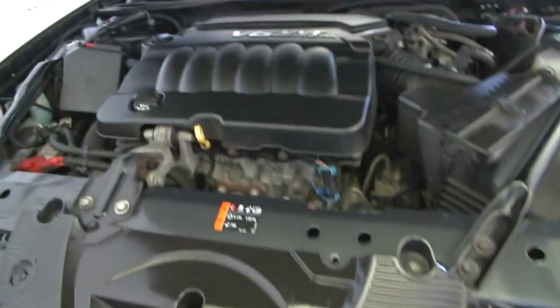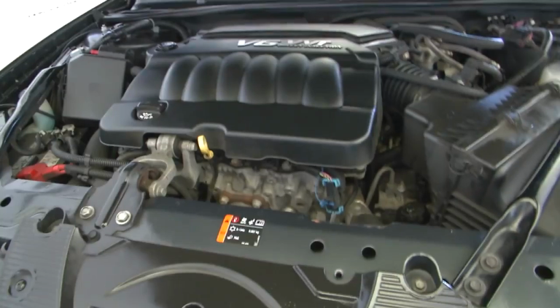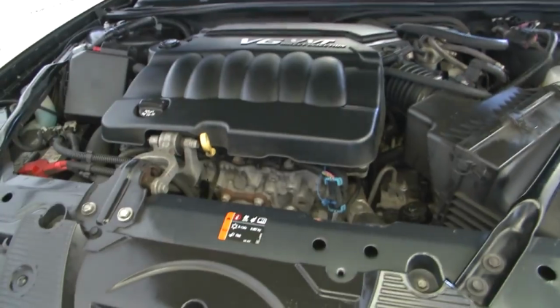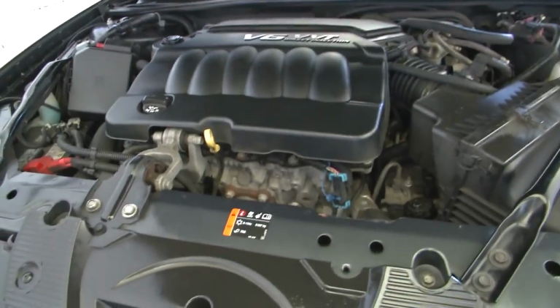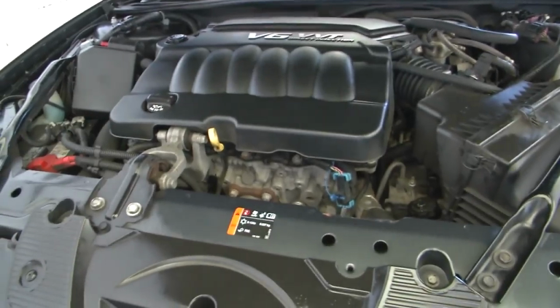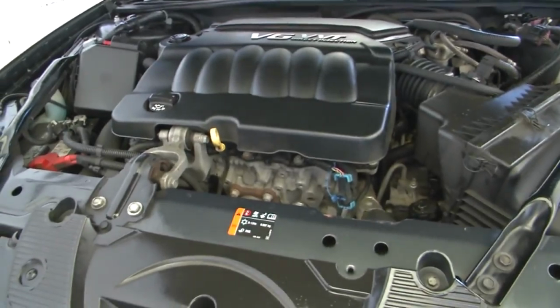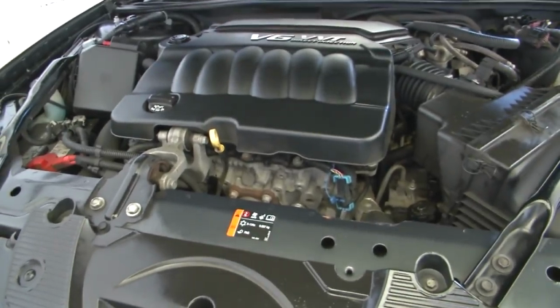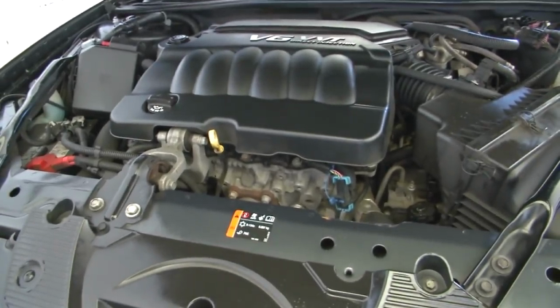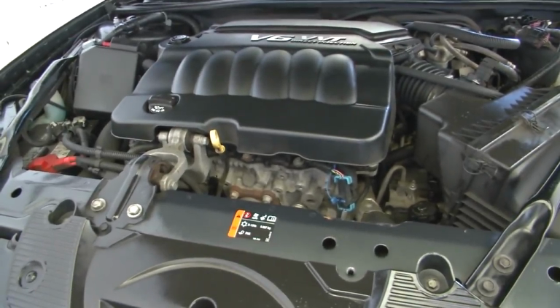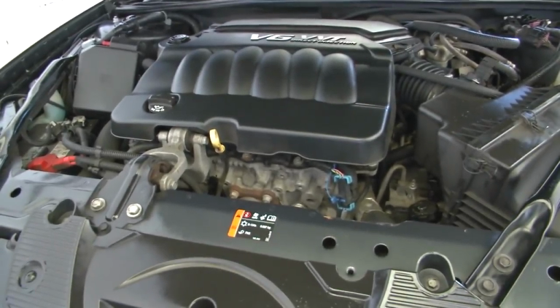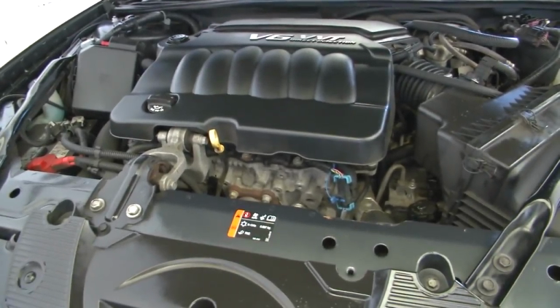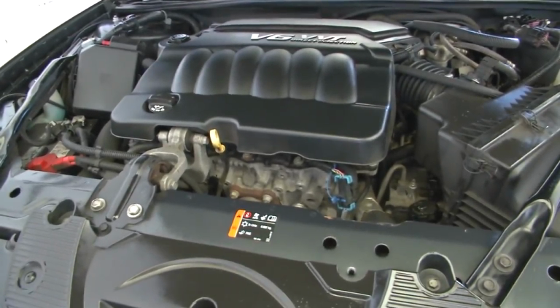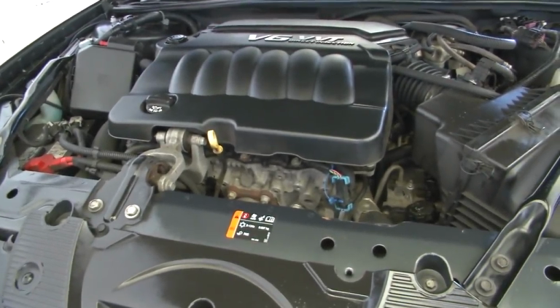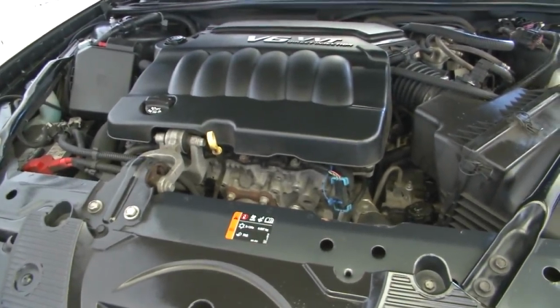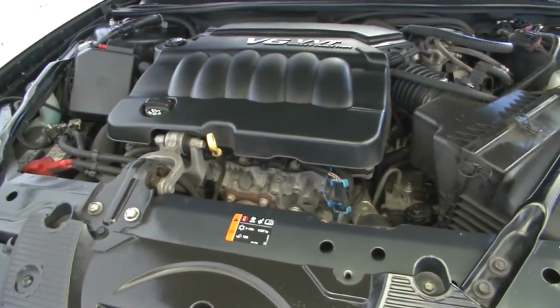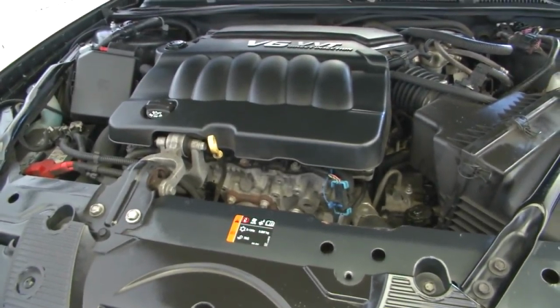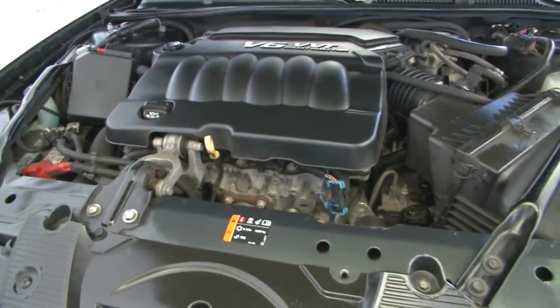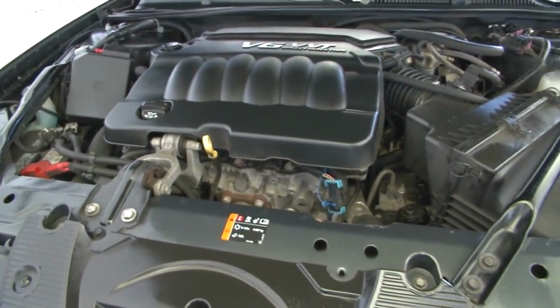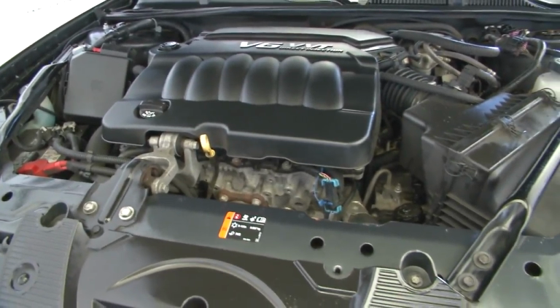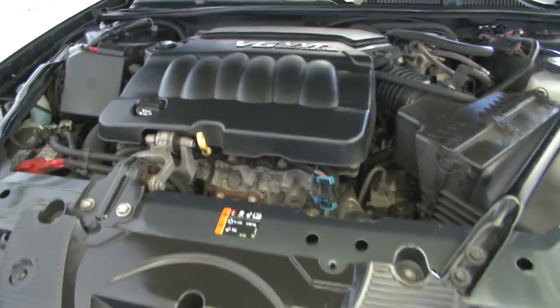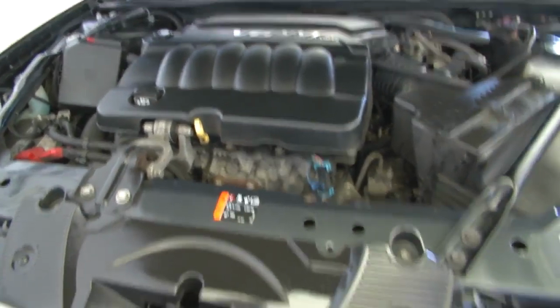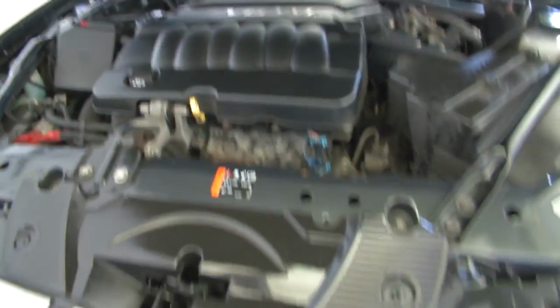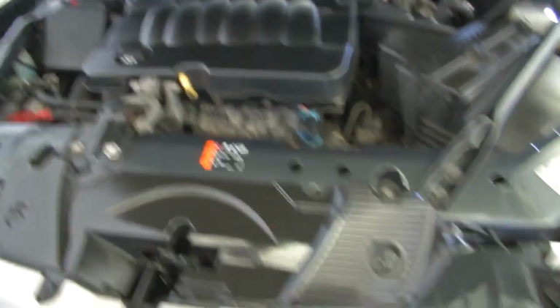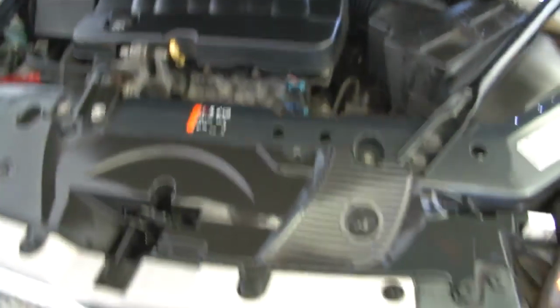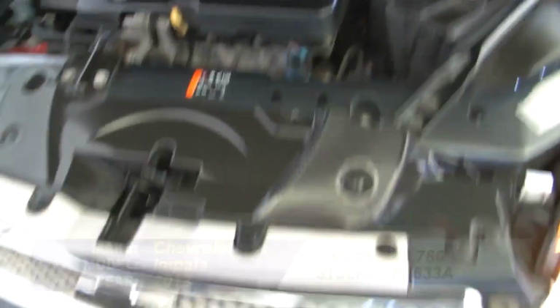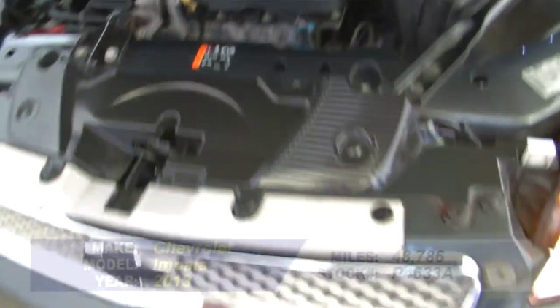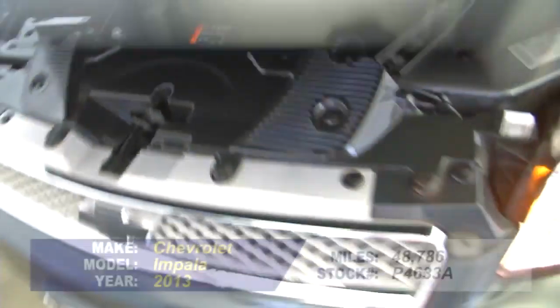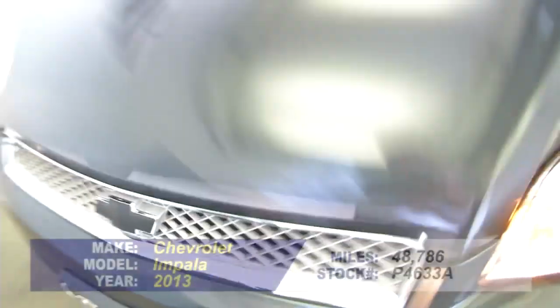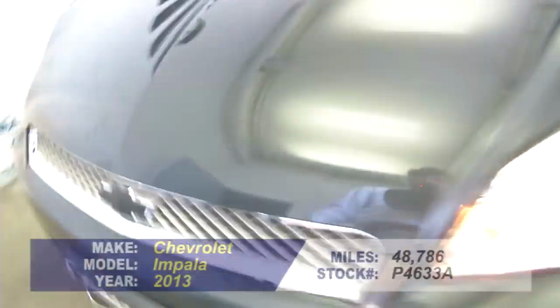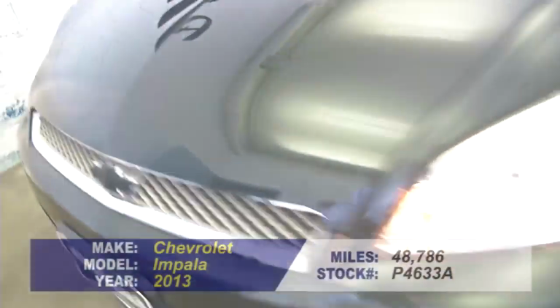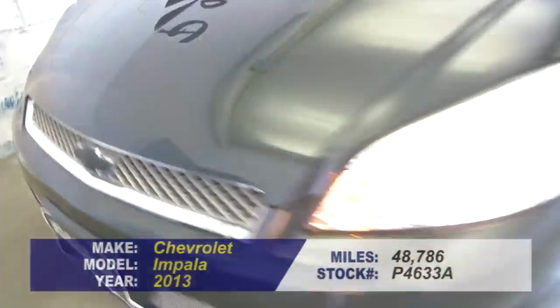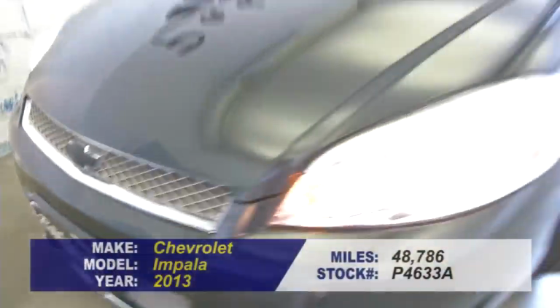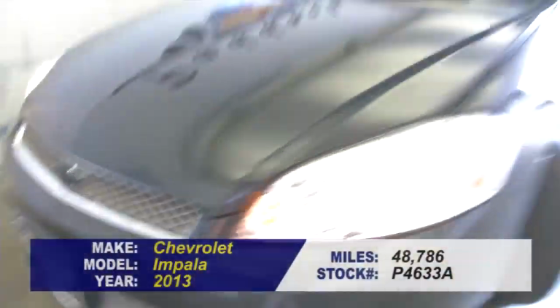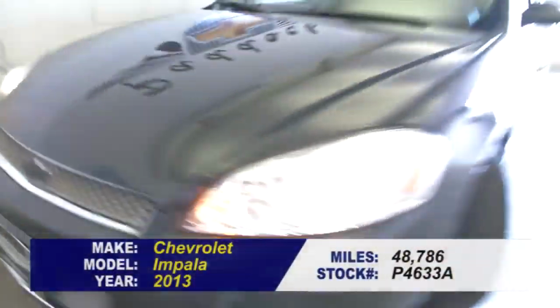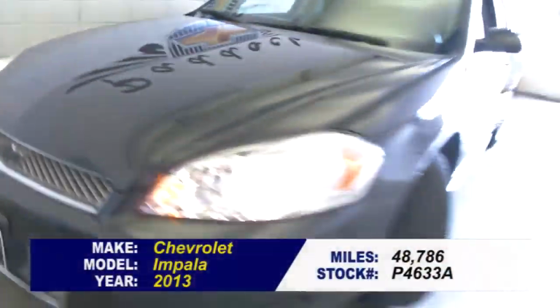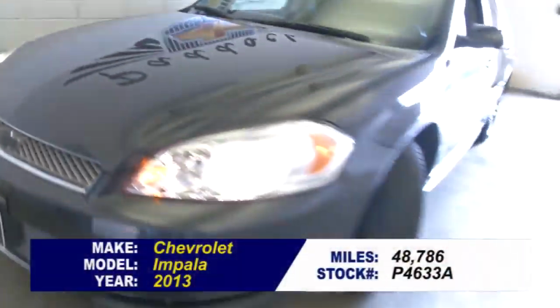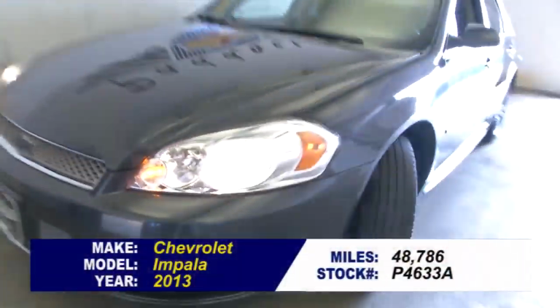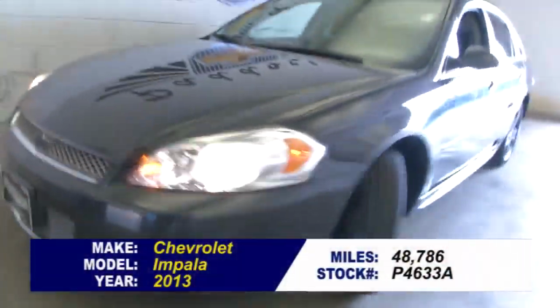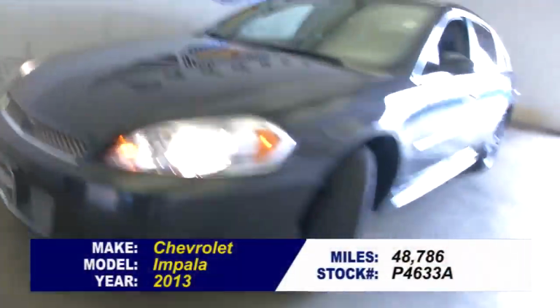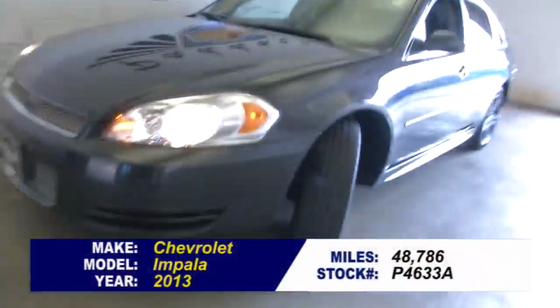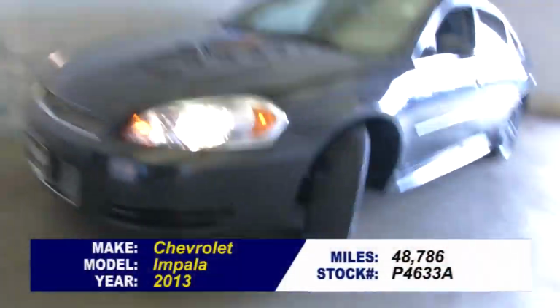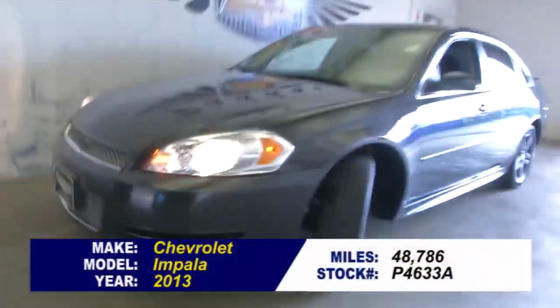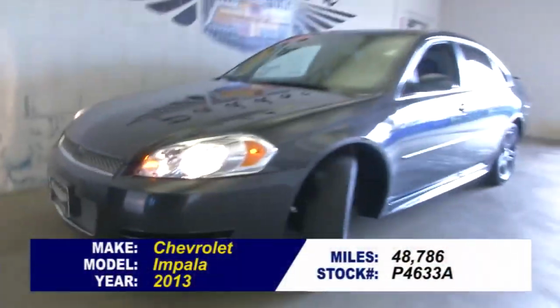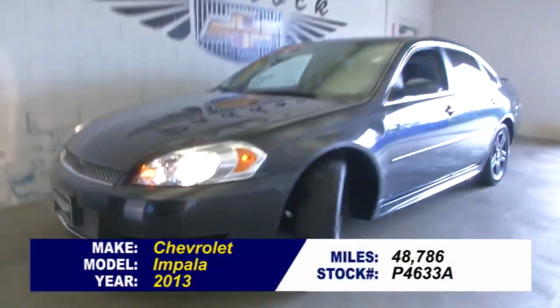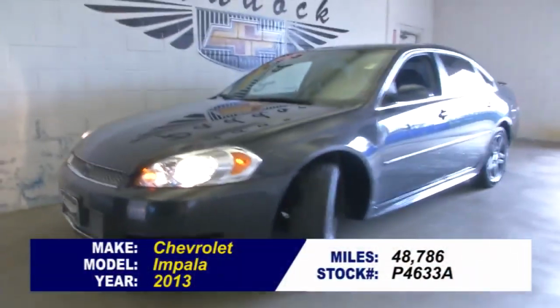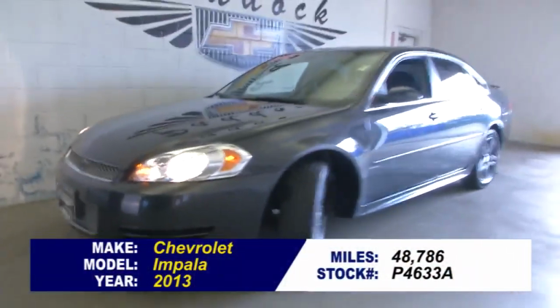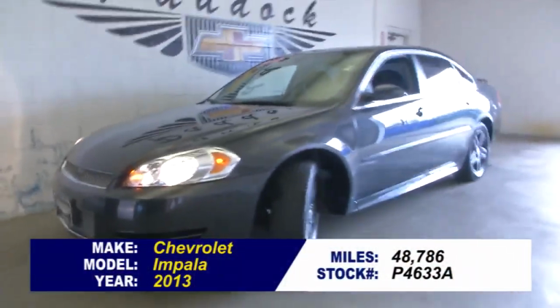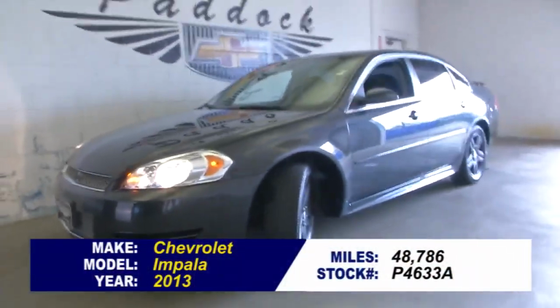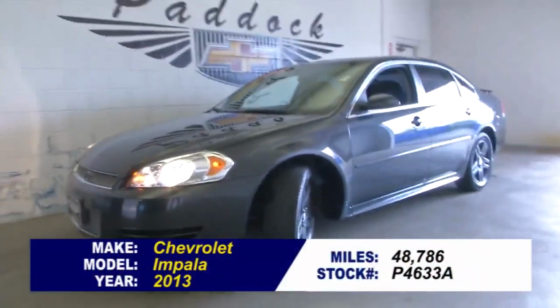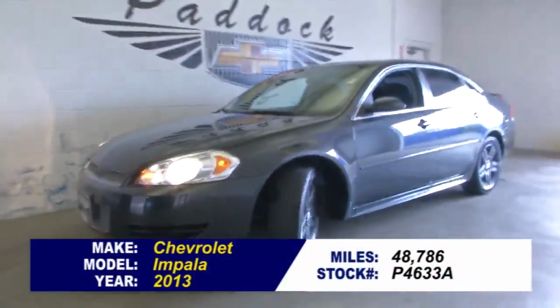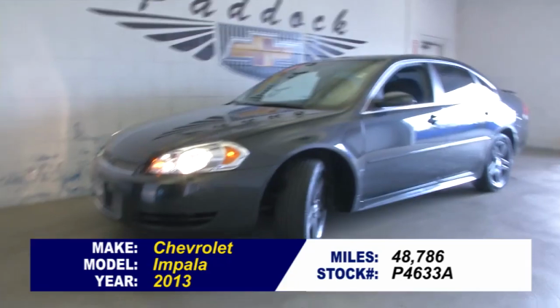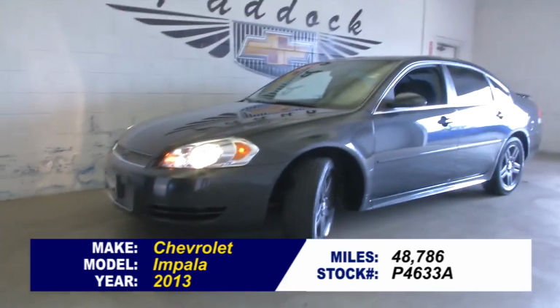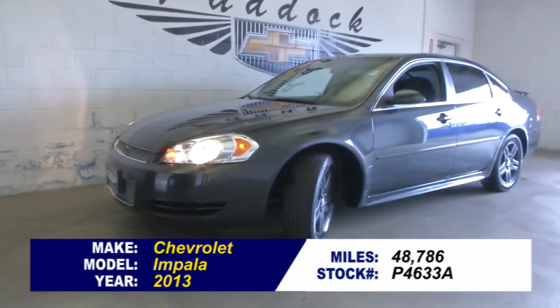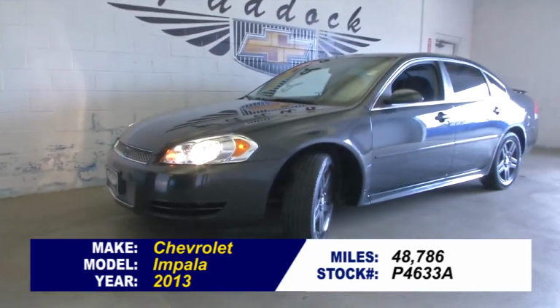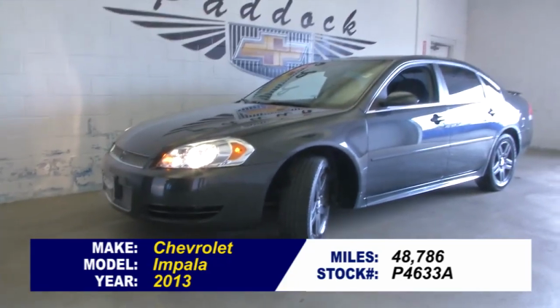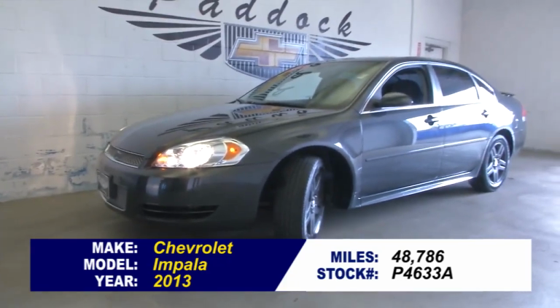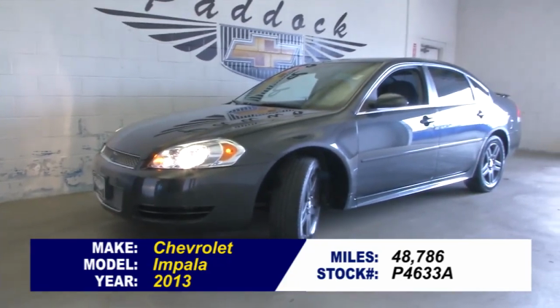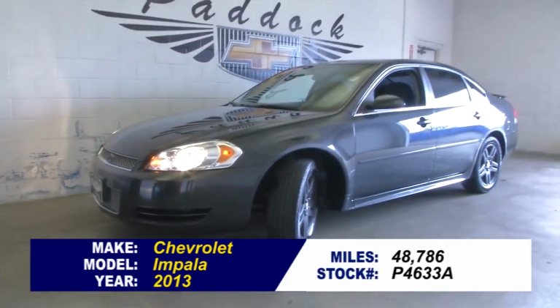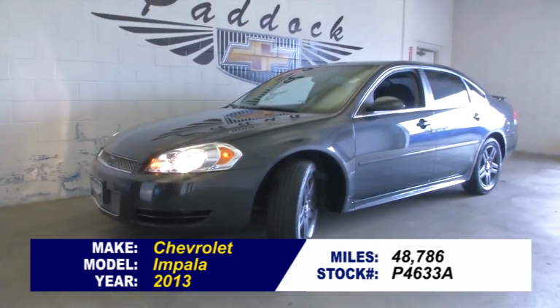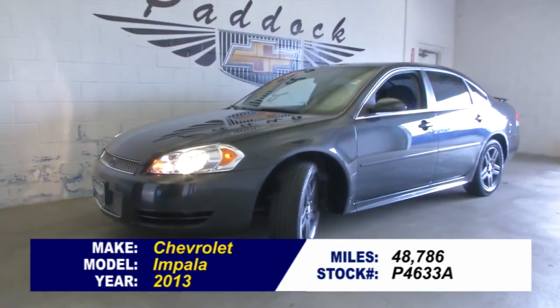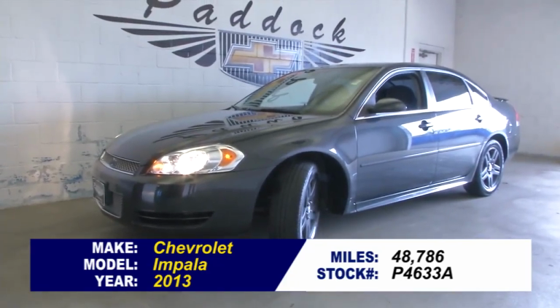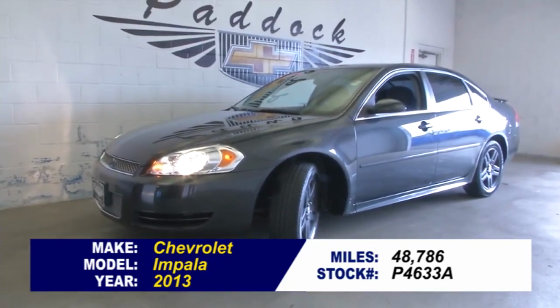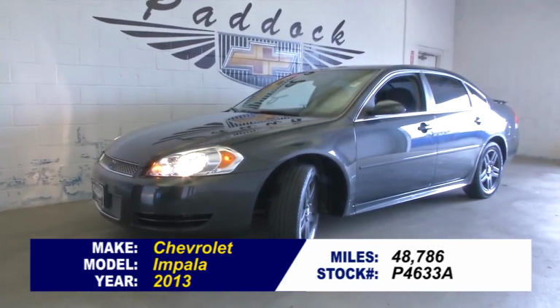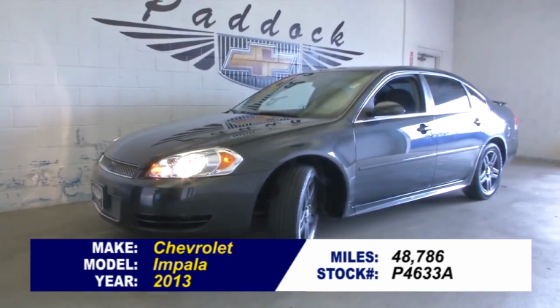Do you want to find out more or take a test drive? Your best bet is to talk with a sales consultant. Give us a call at 876-0945.